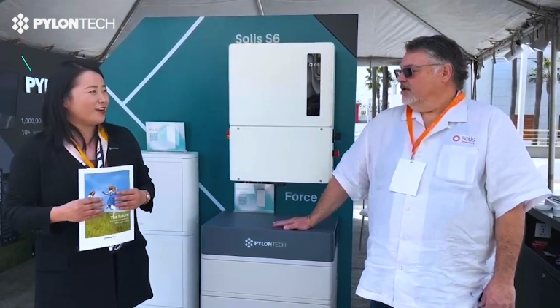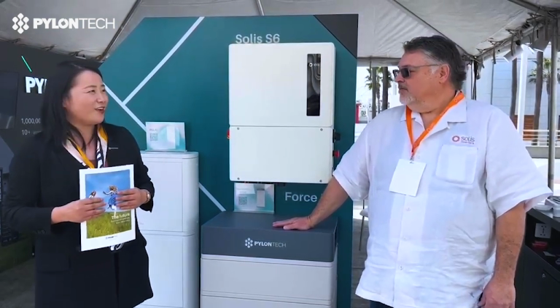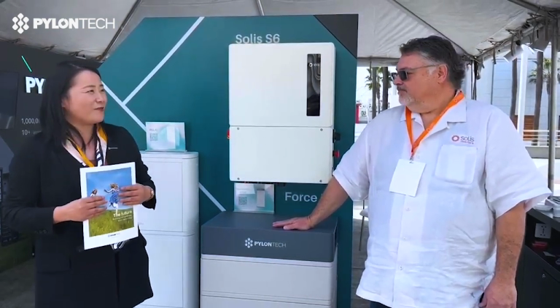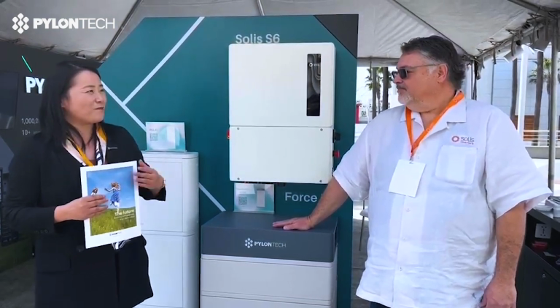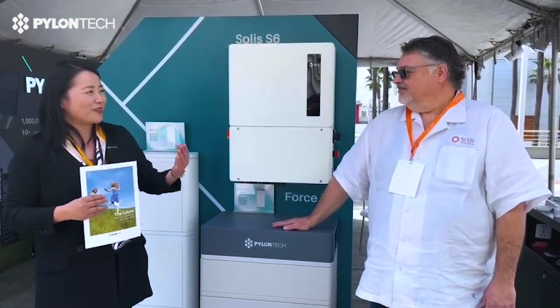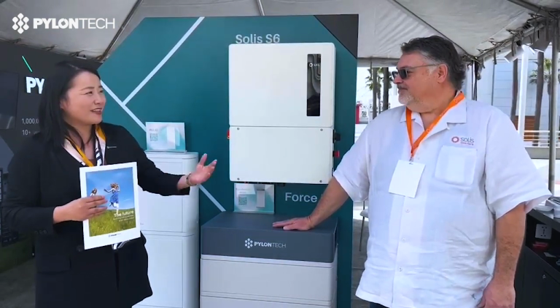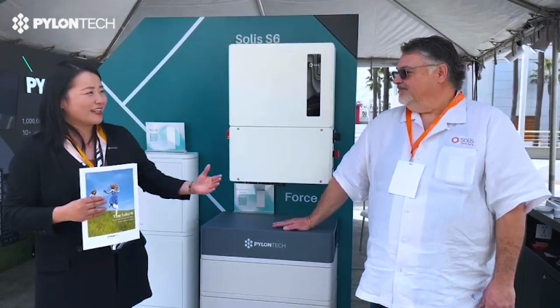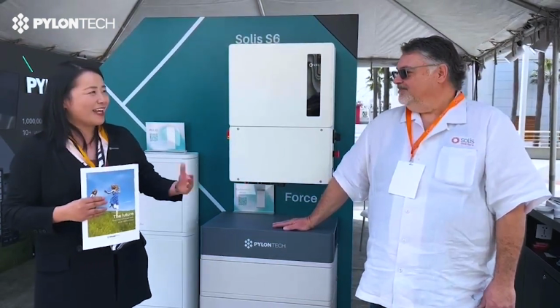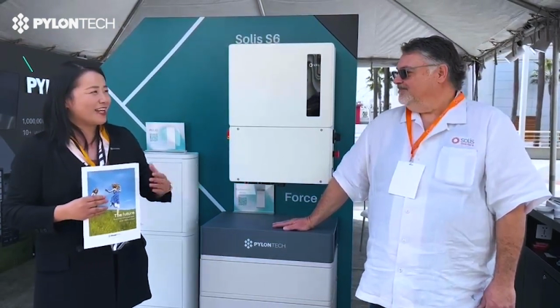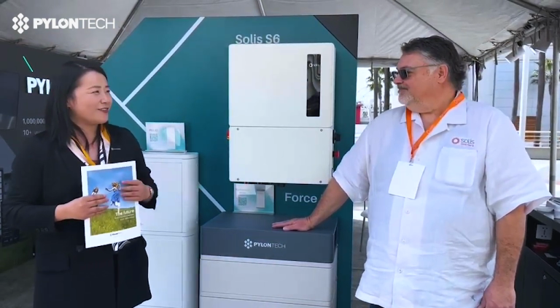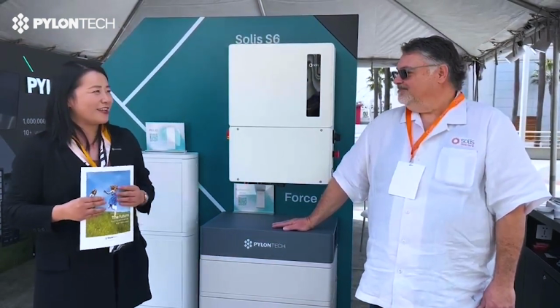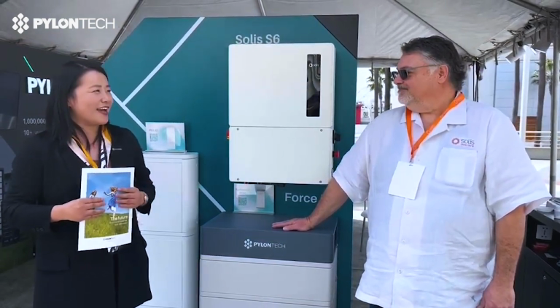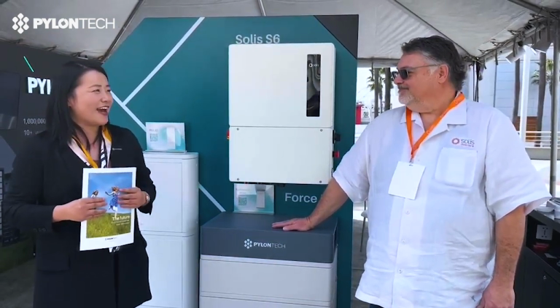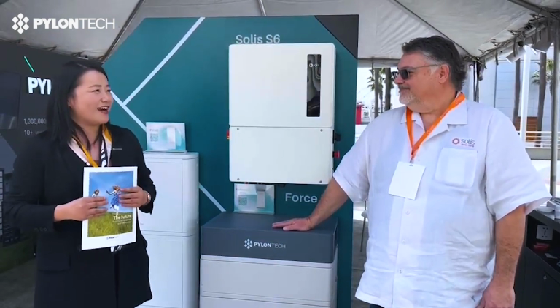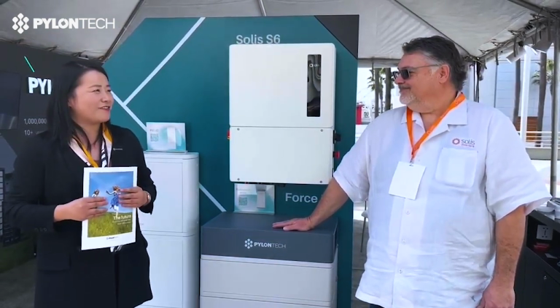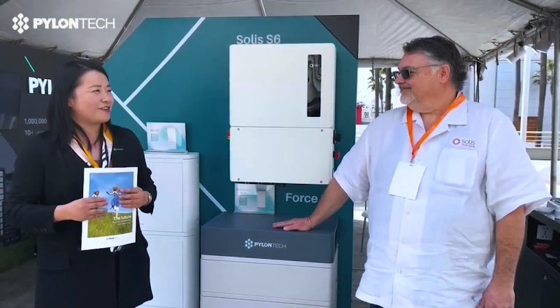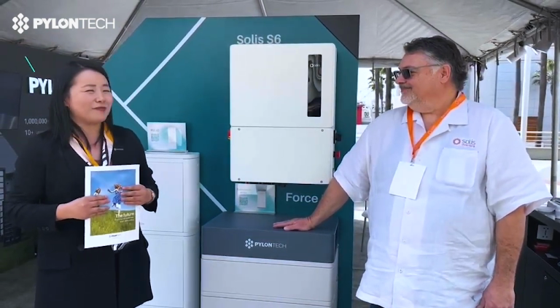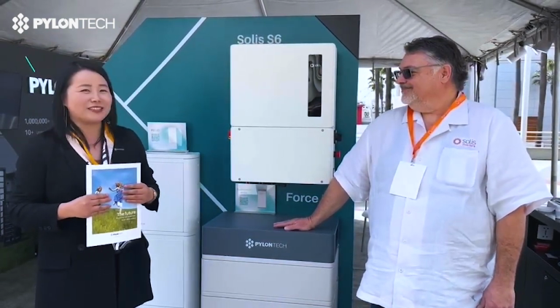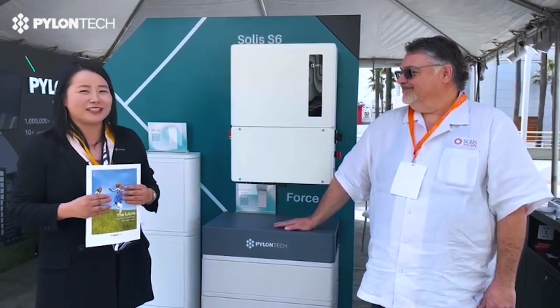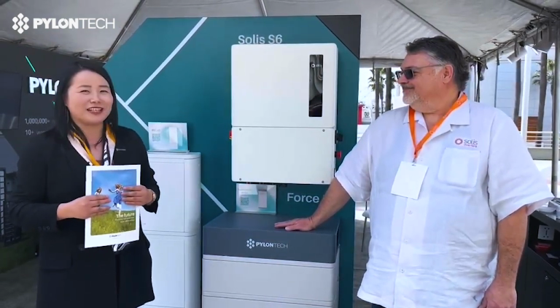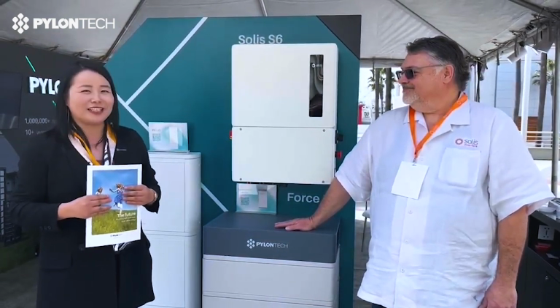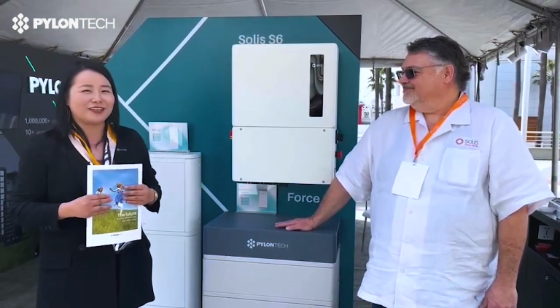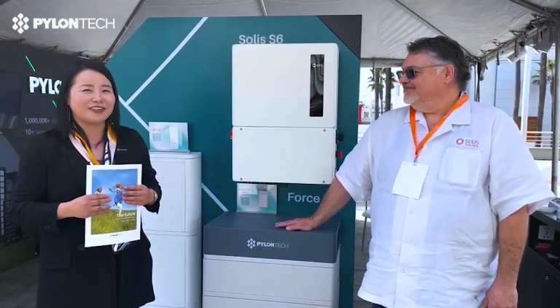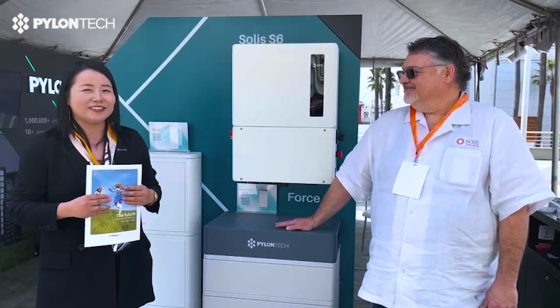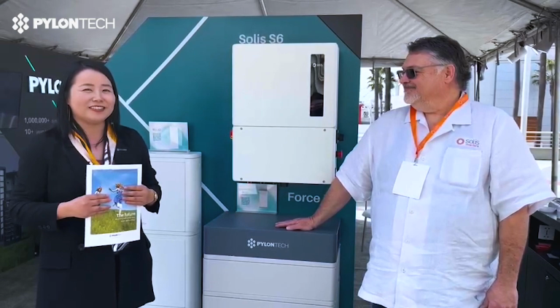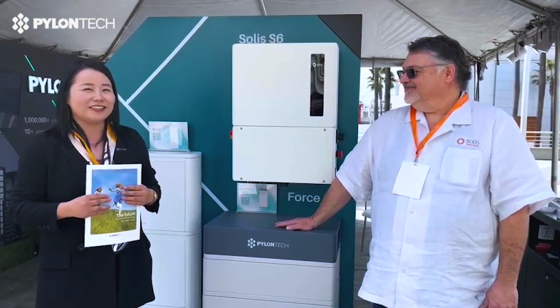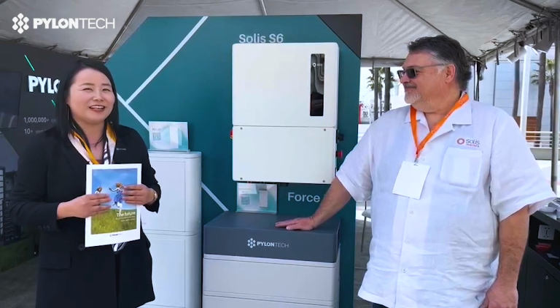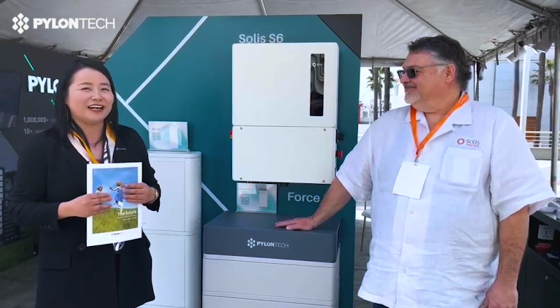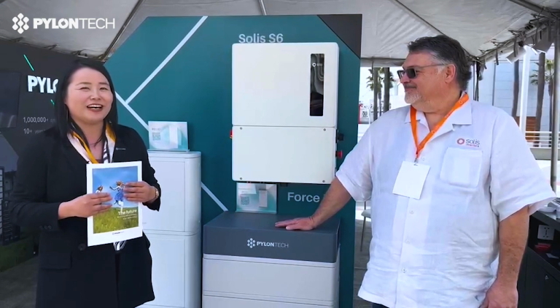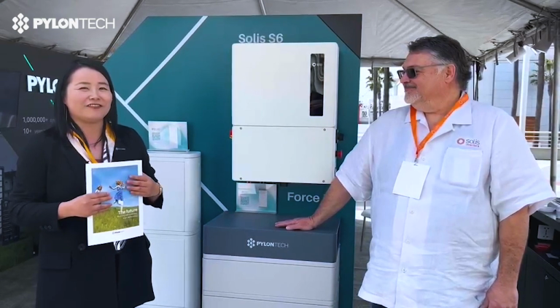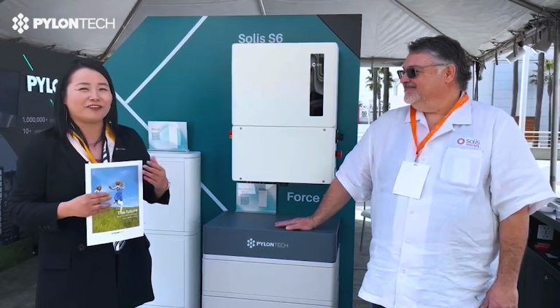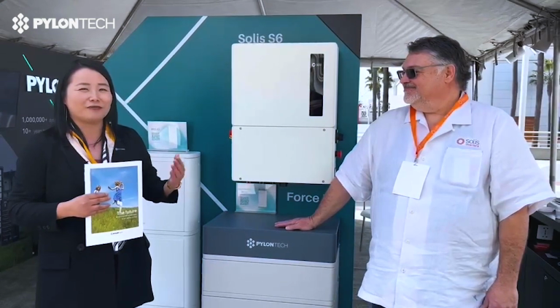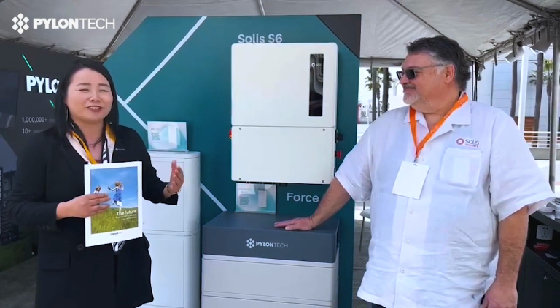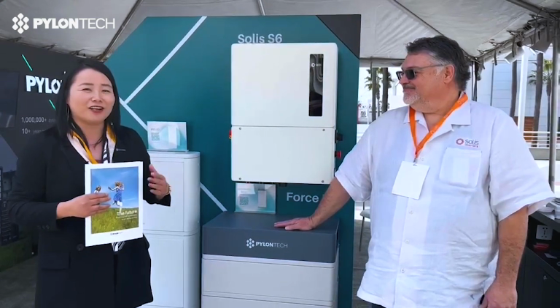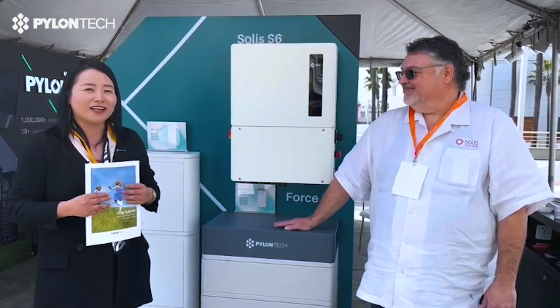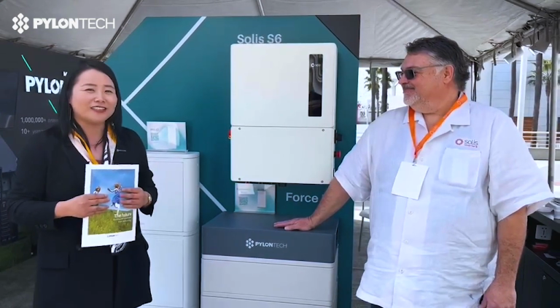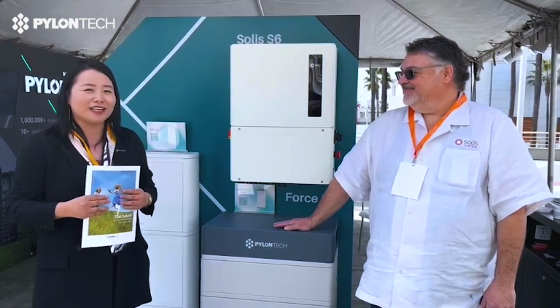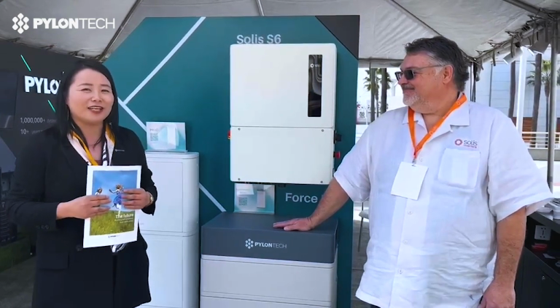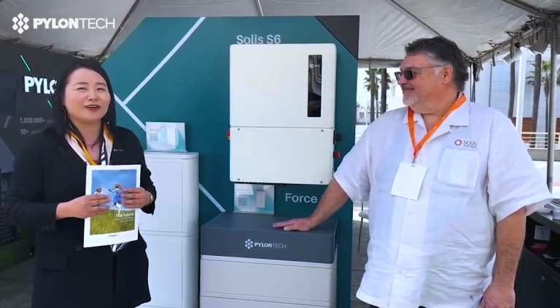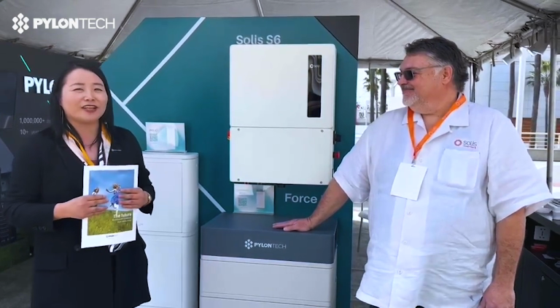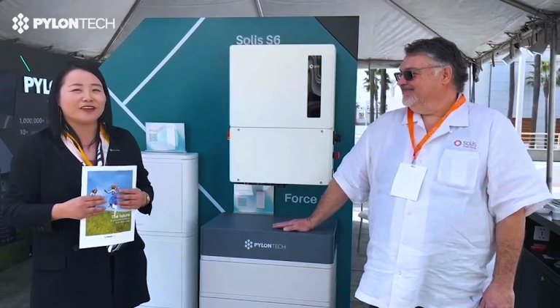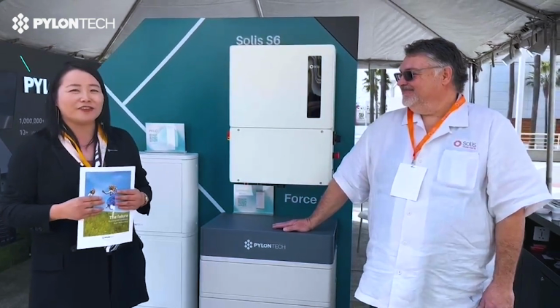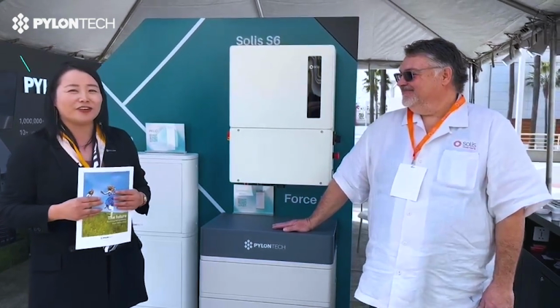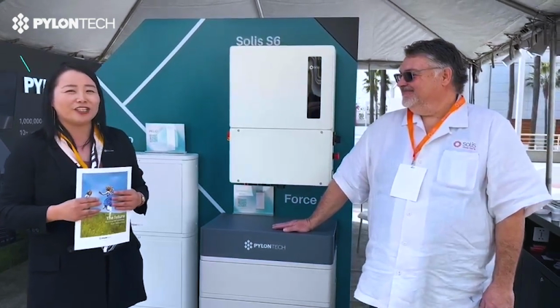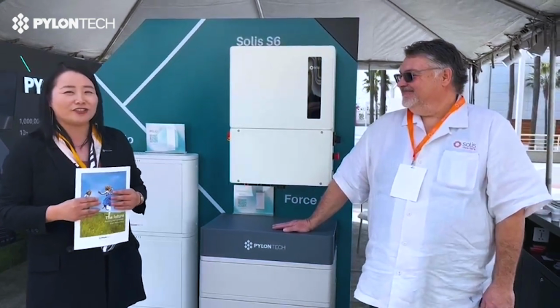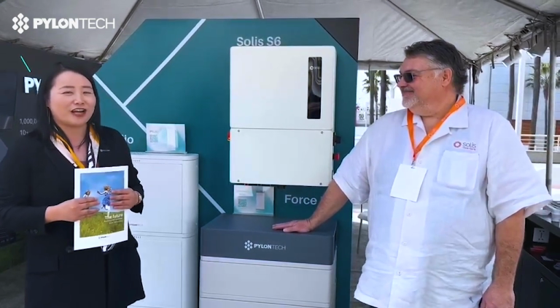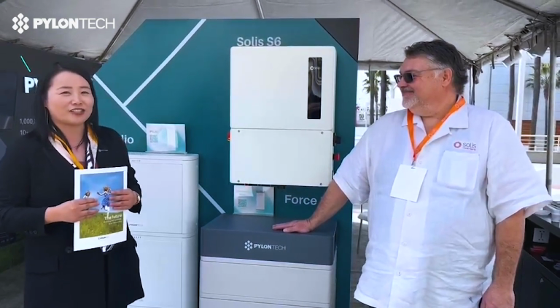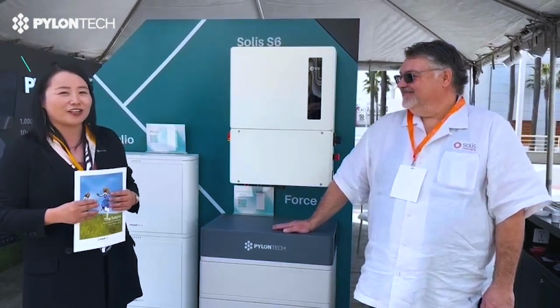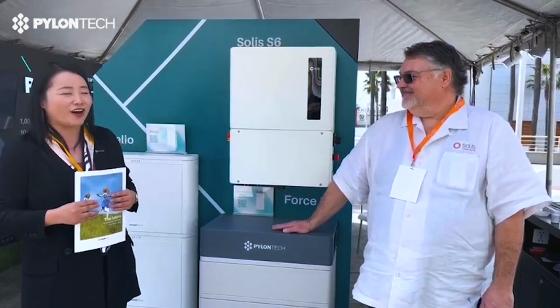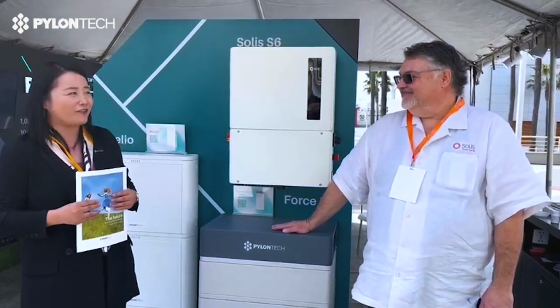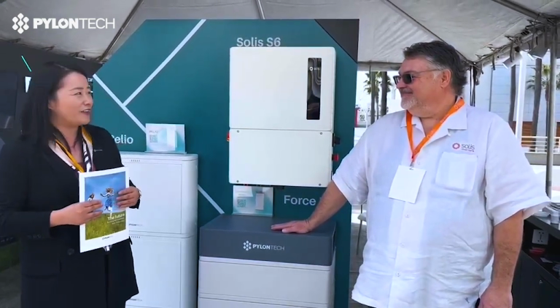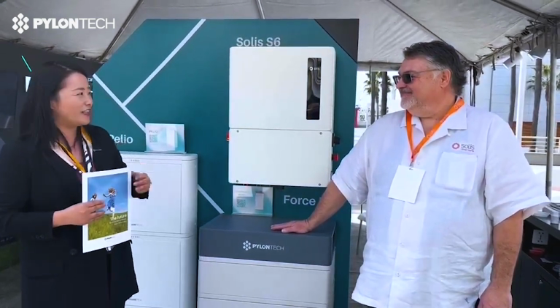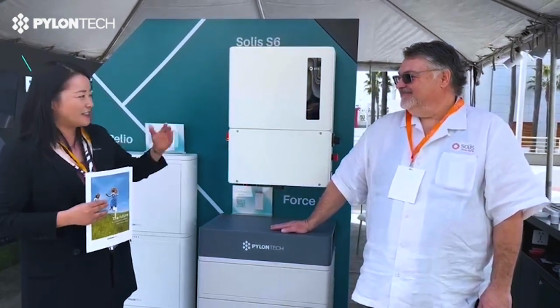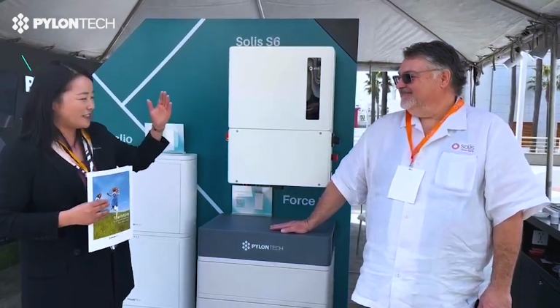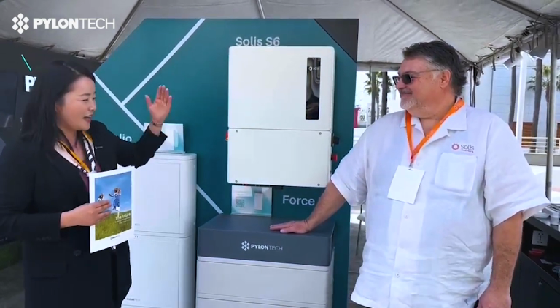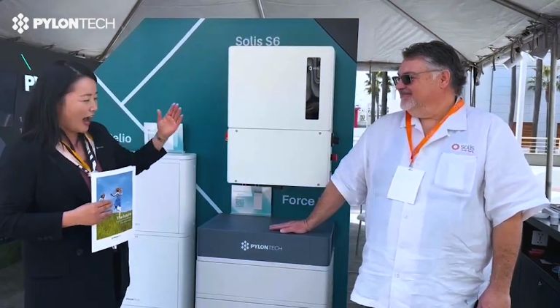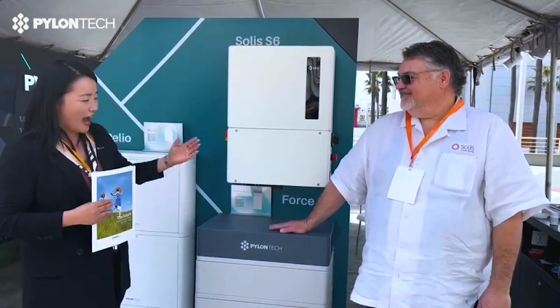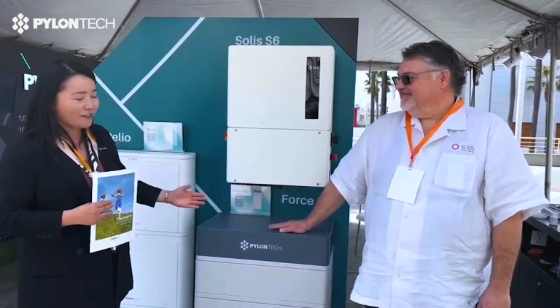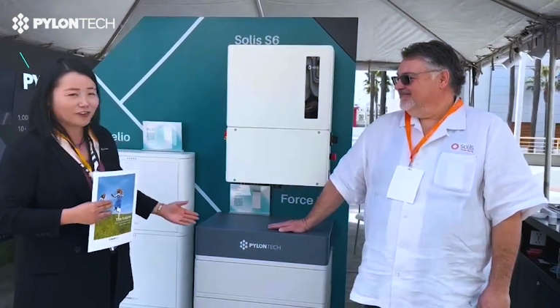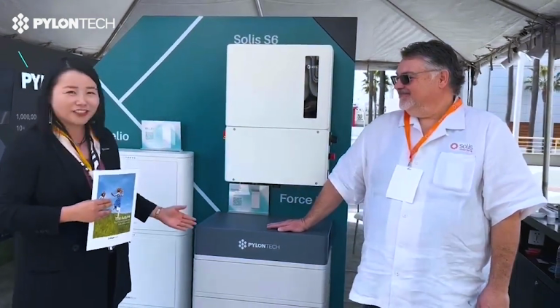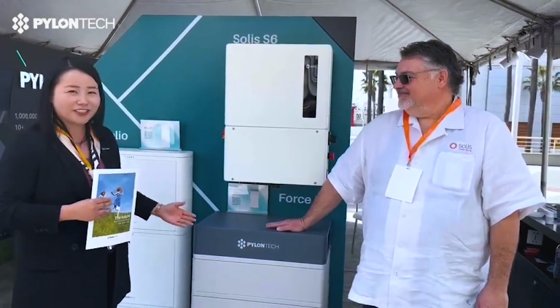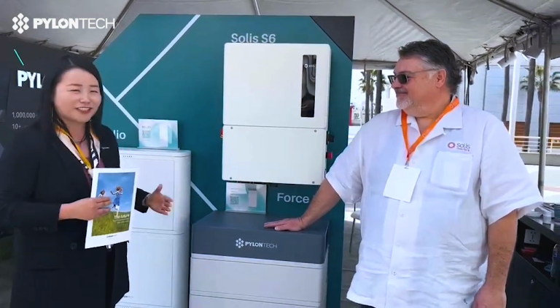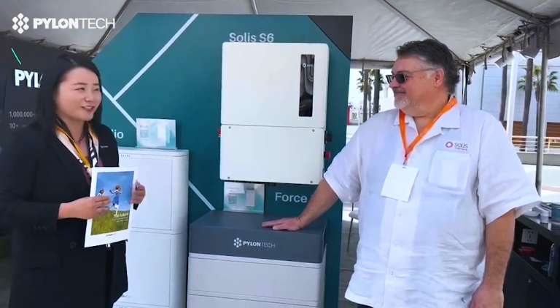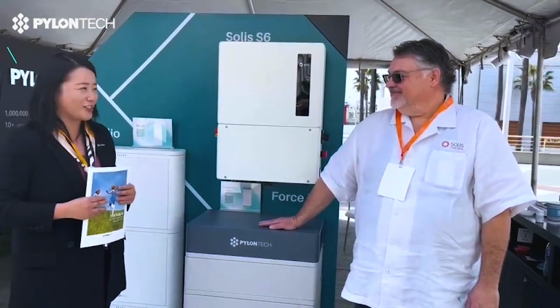So today we have Mr. Terrence from Solids. He will give you the introduction of this high voltage solution.